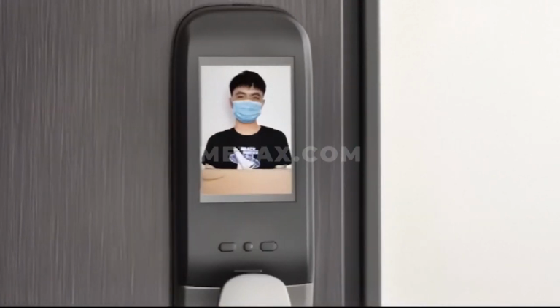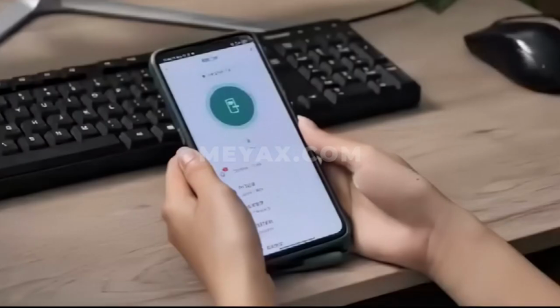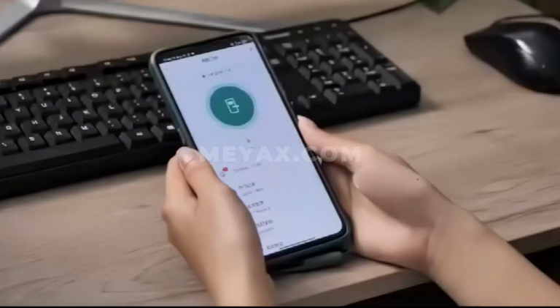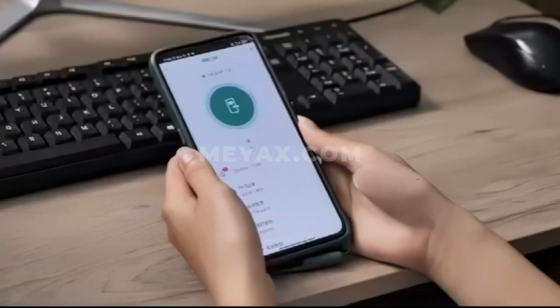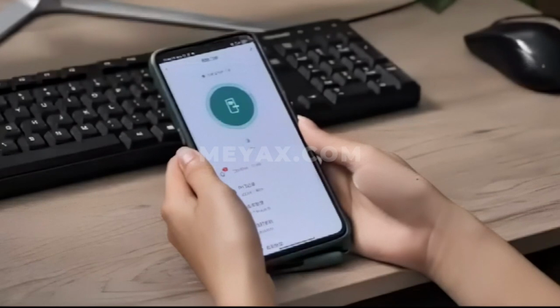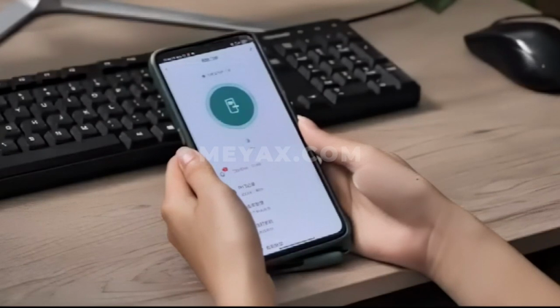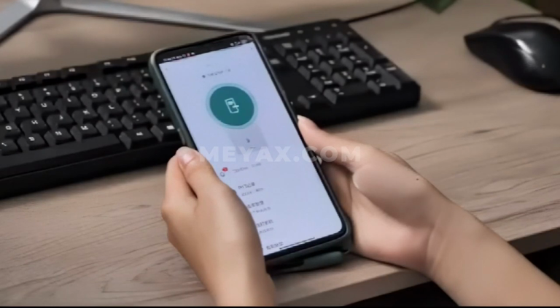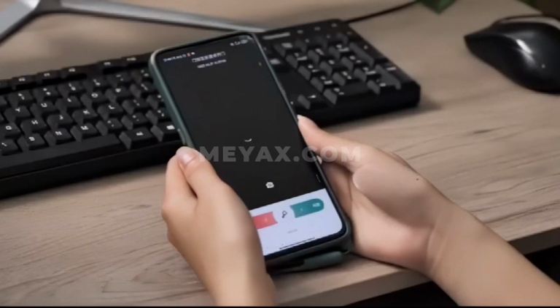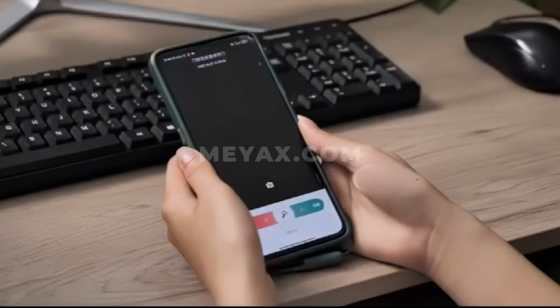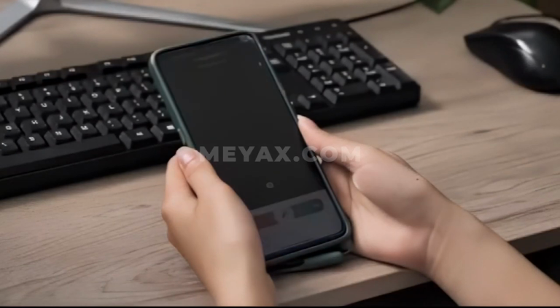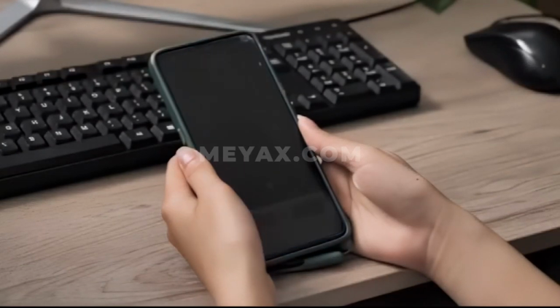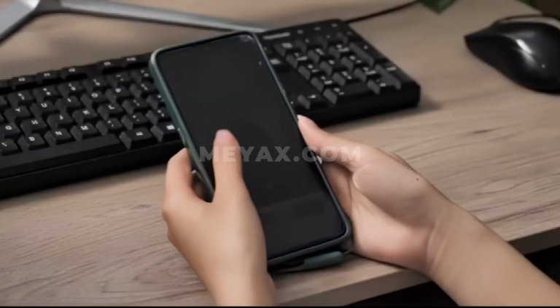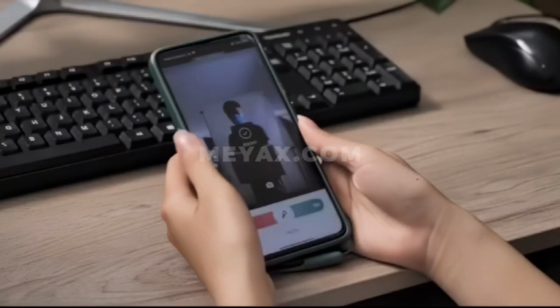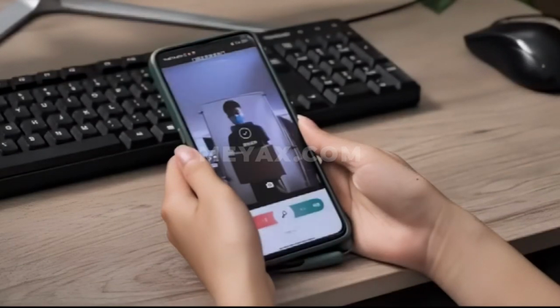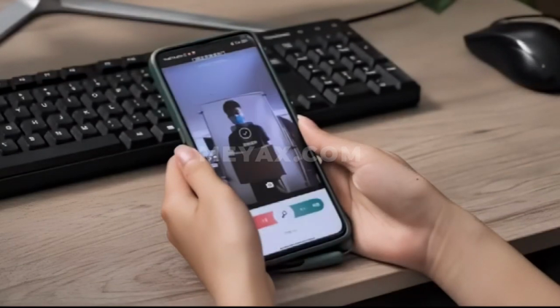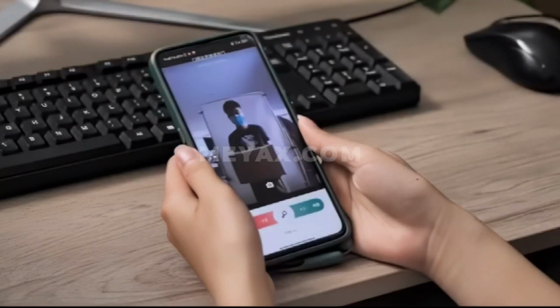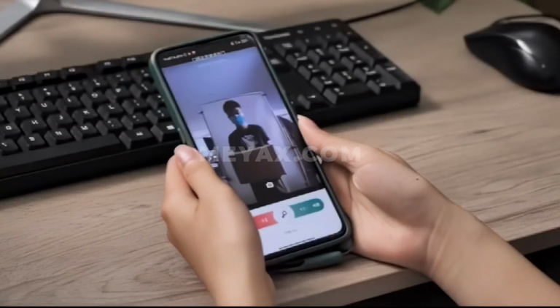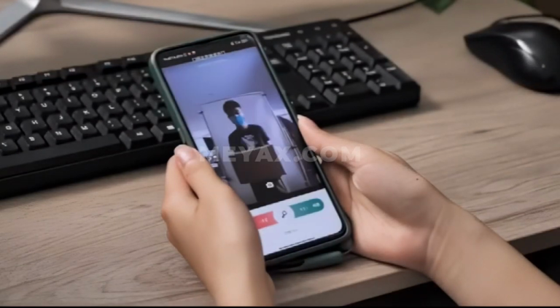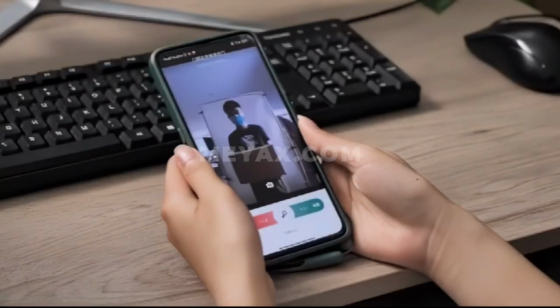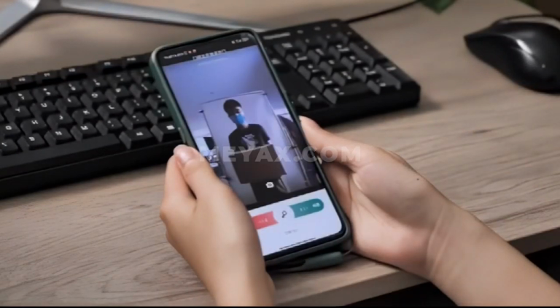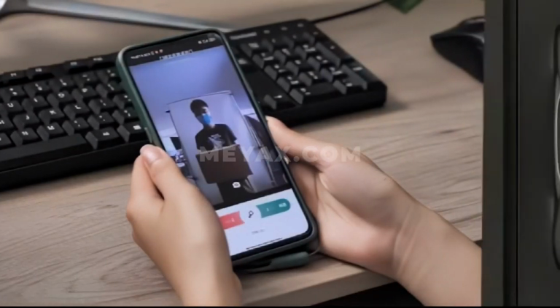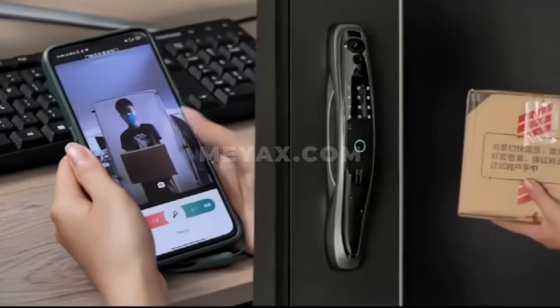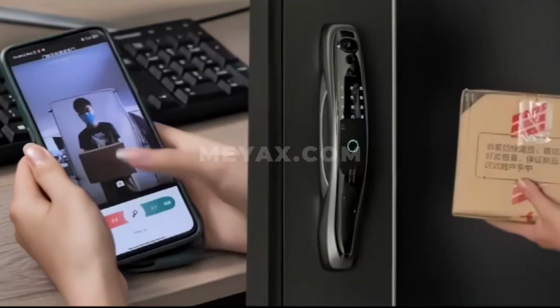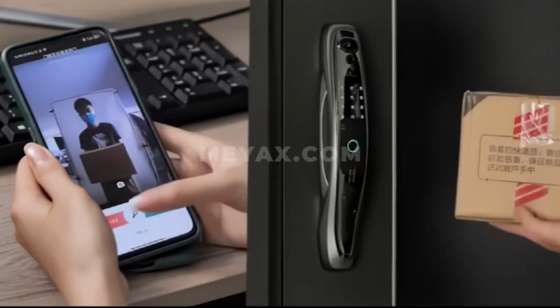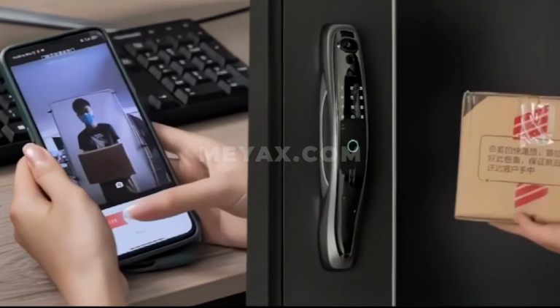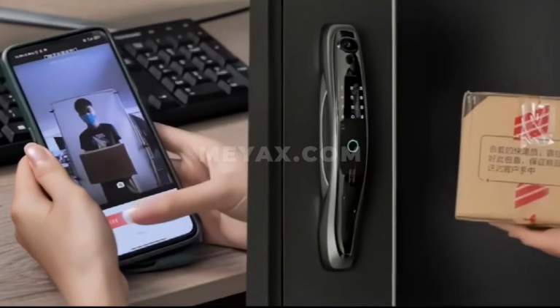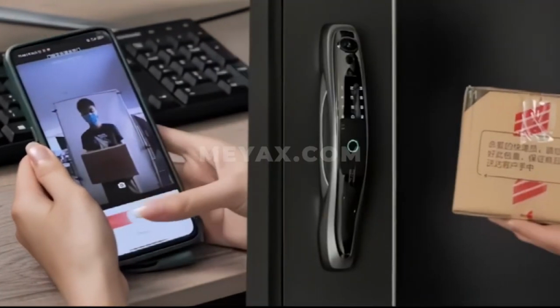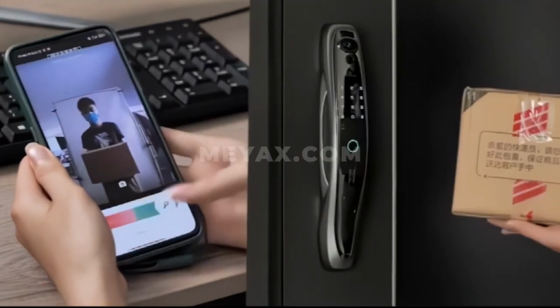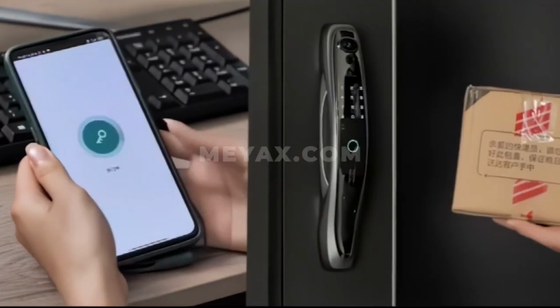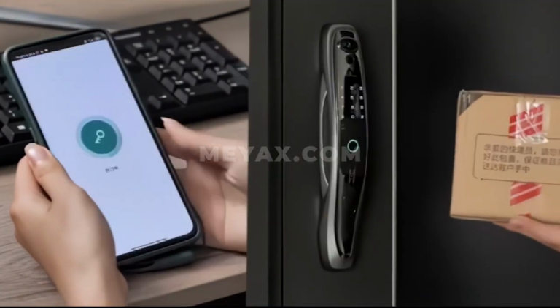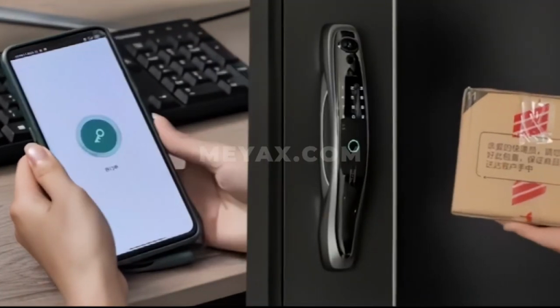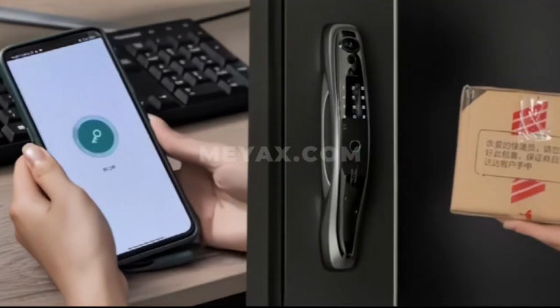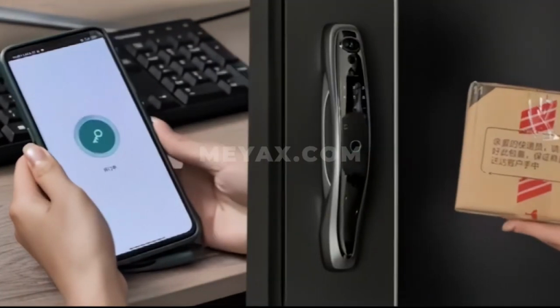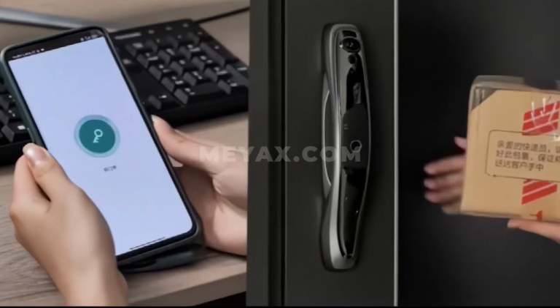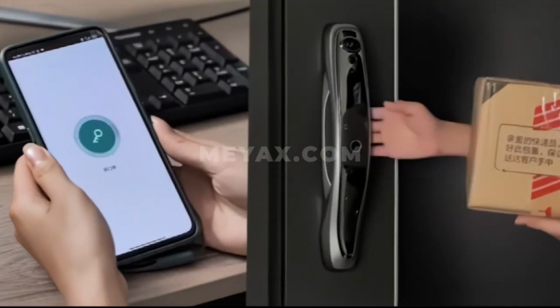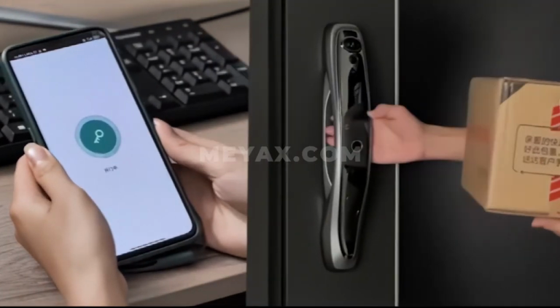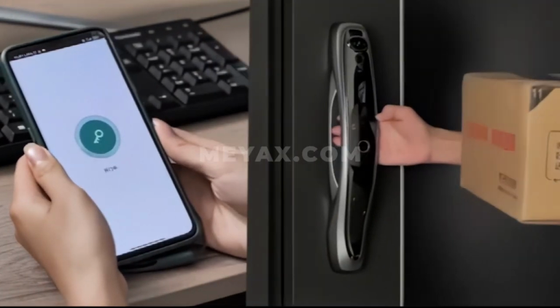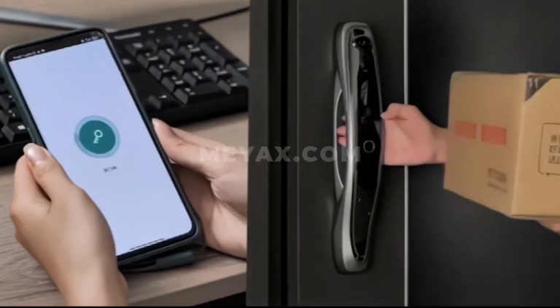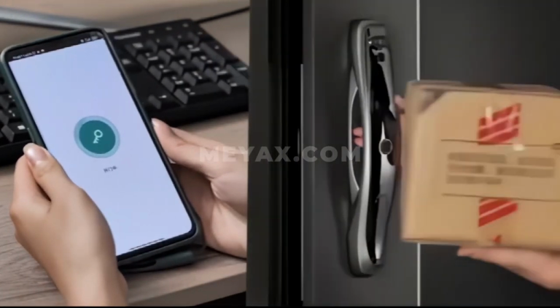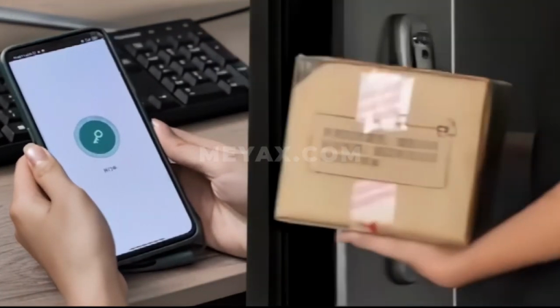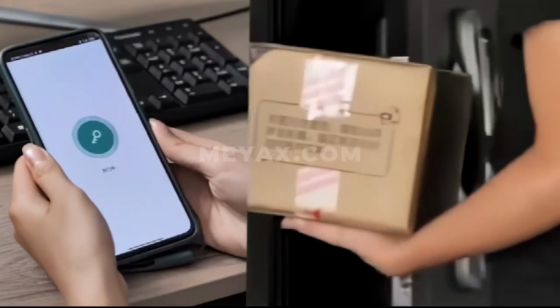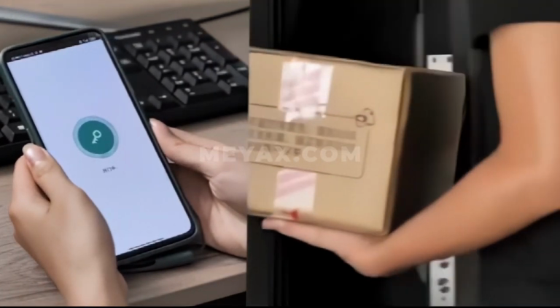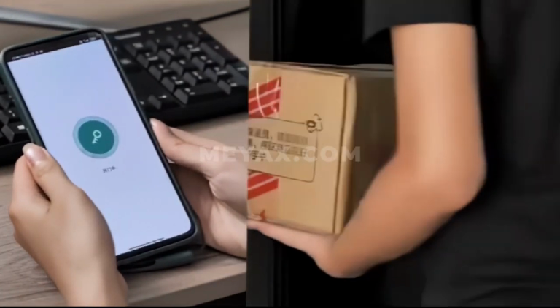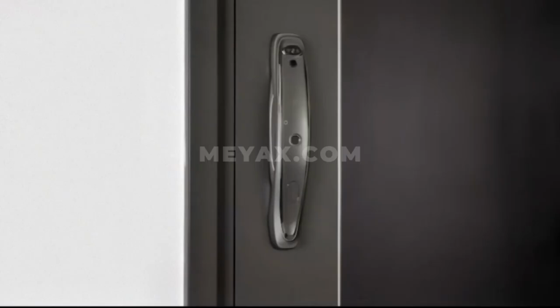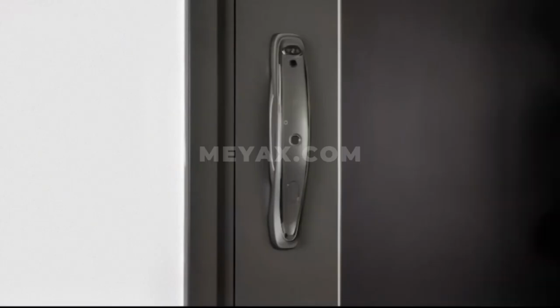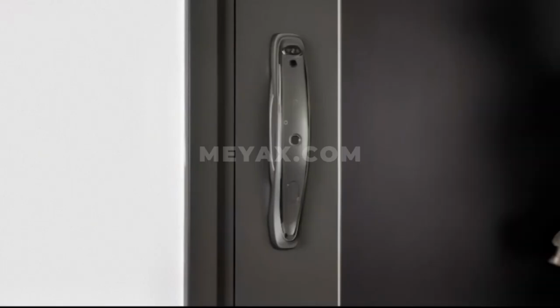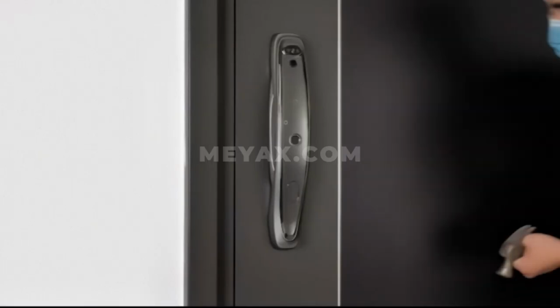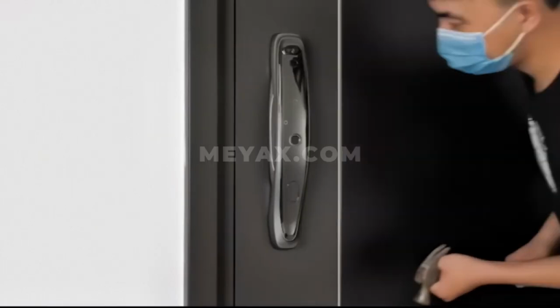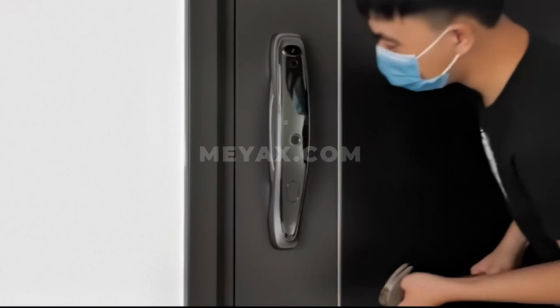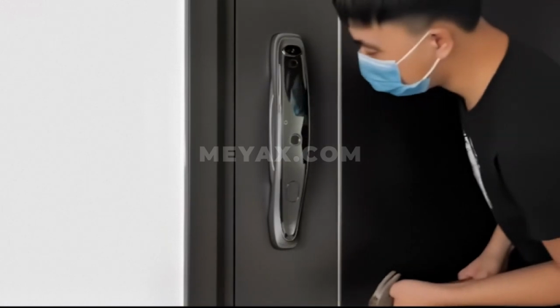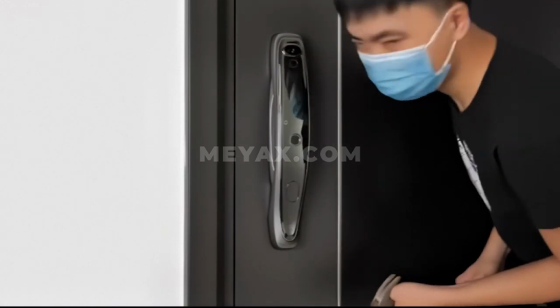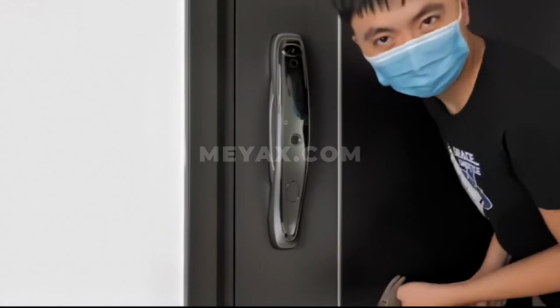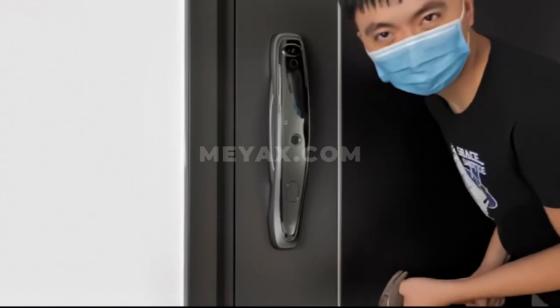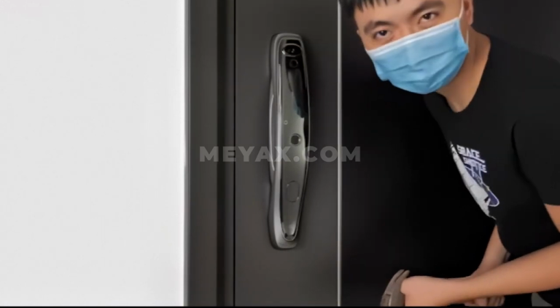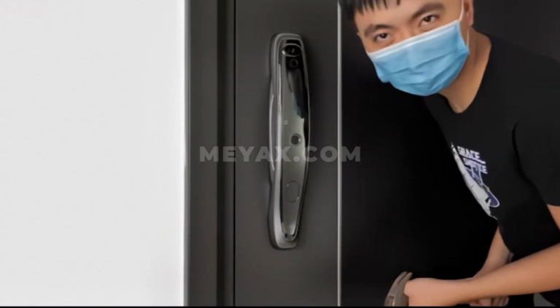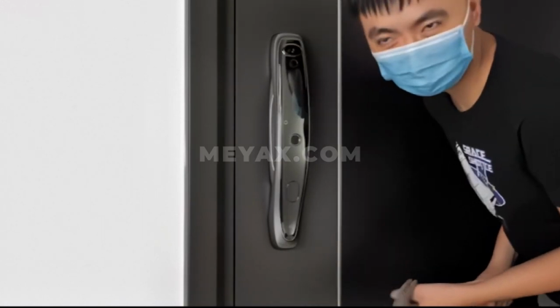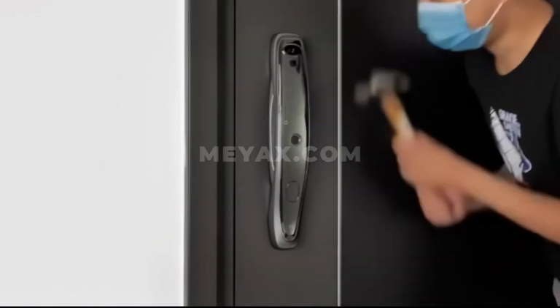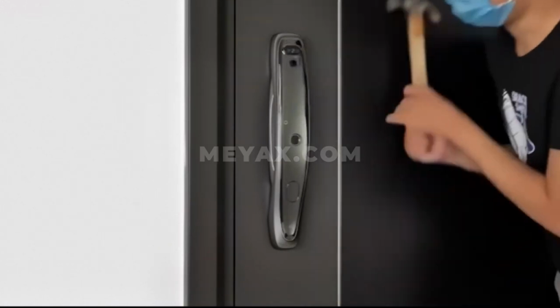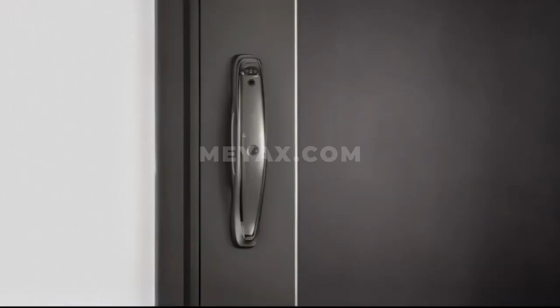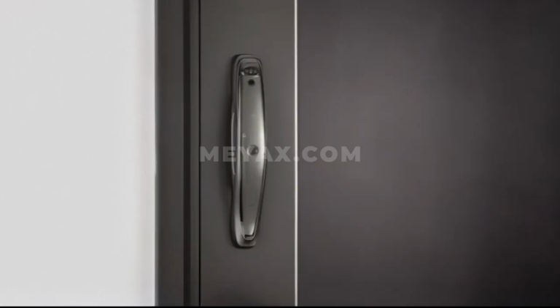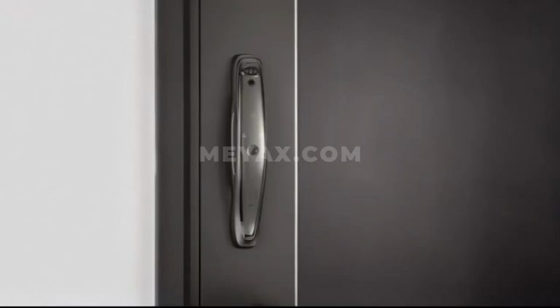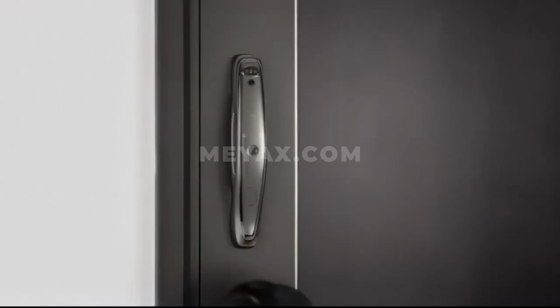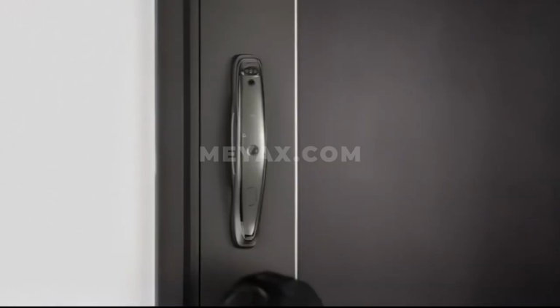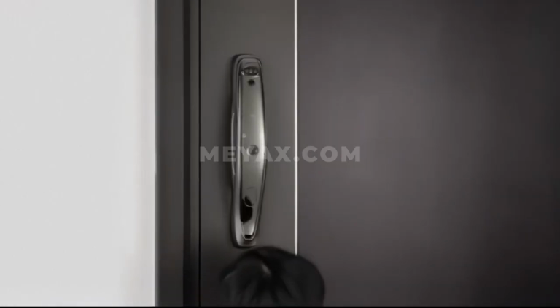3.5 inch HD lock screen. Doorbell capture. Unlock by long distance visible.